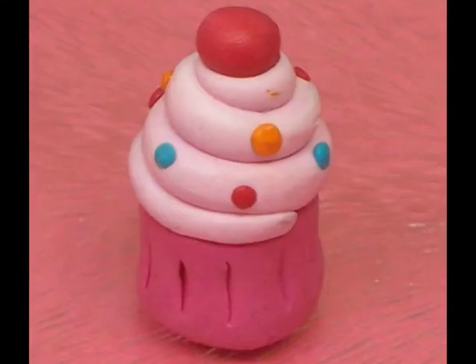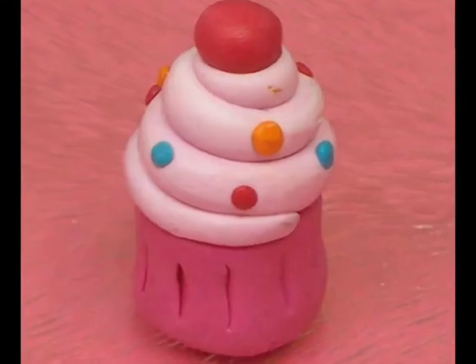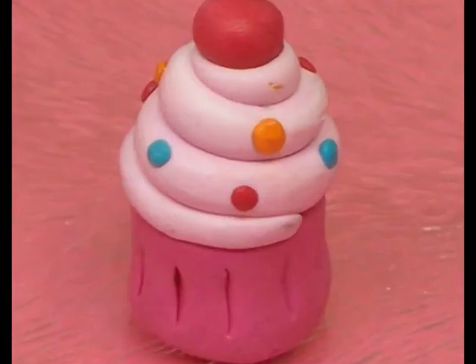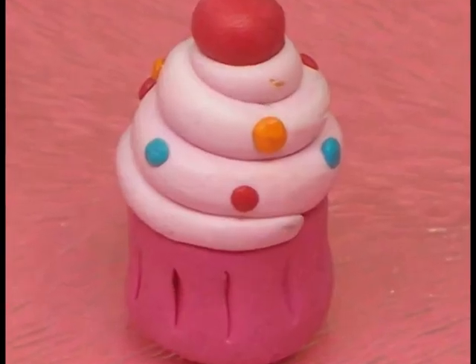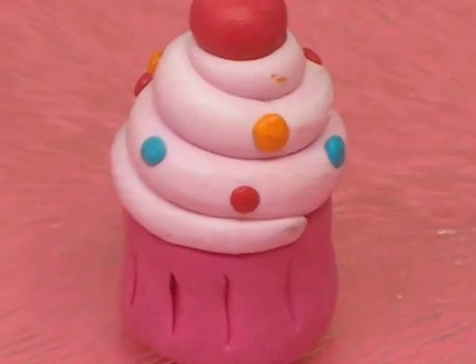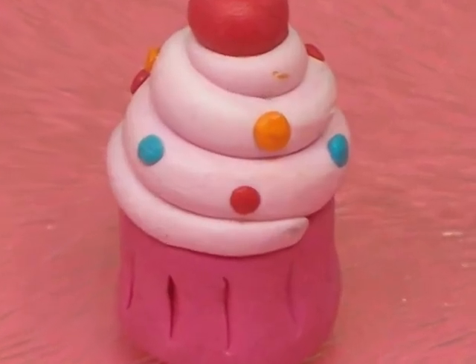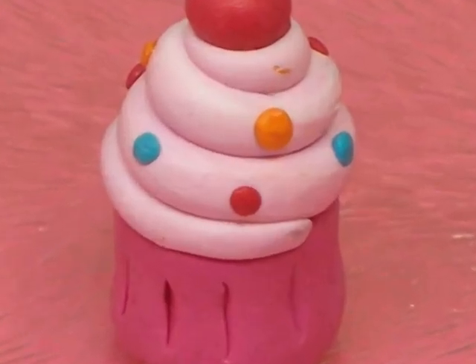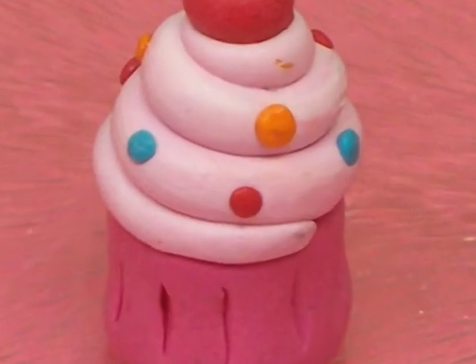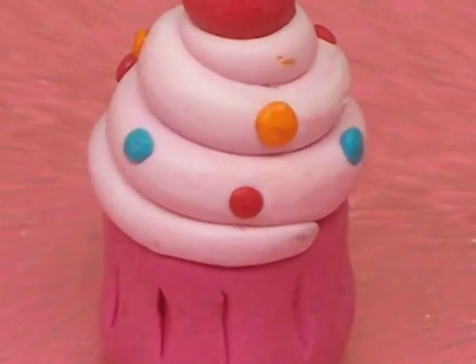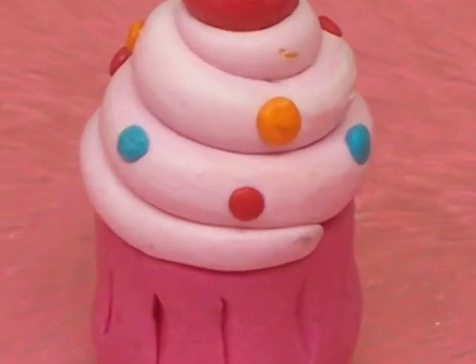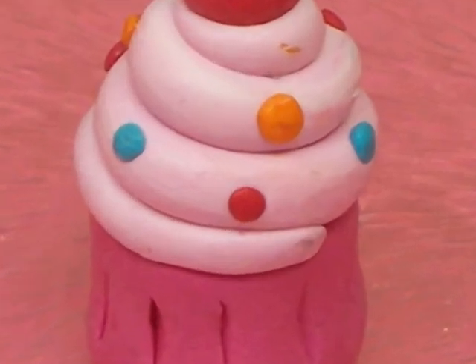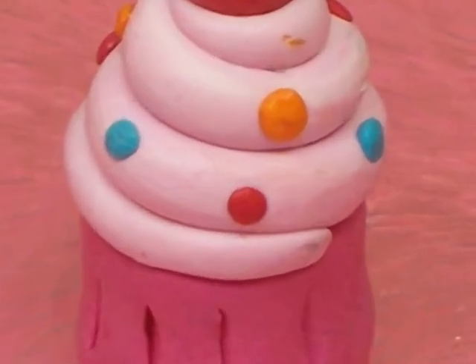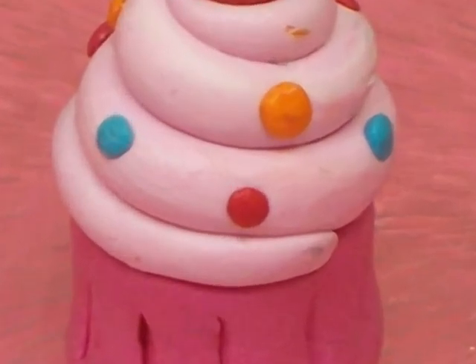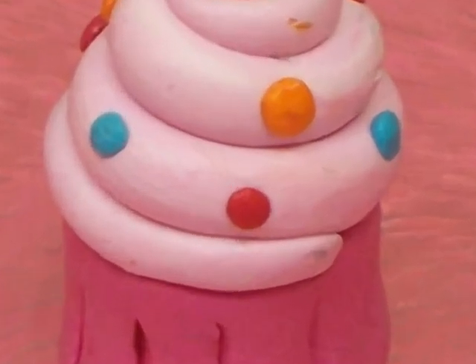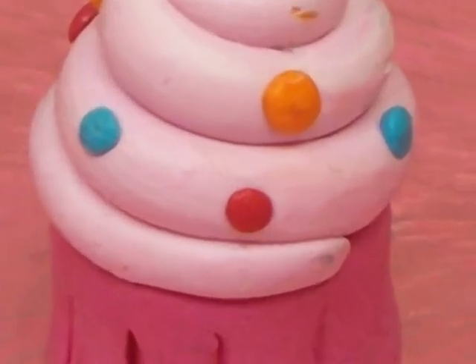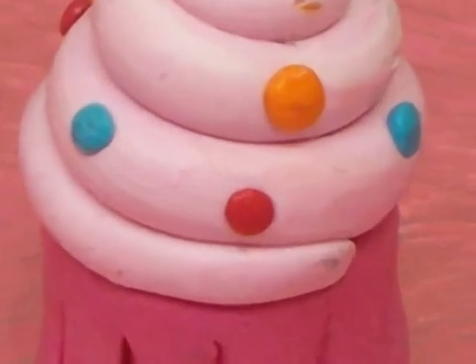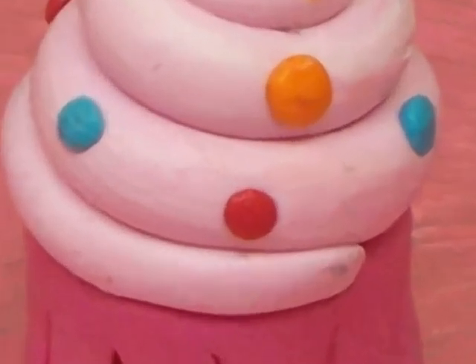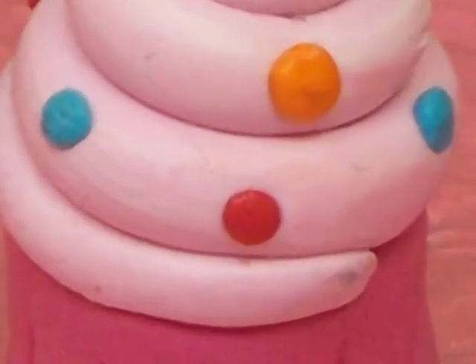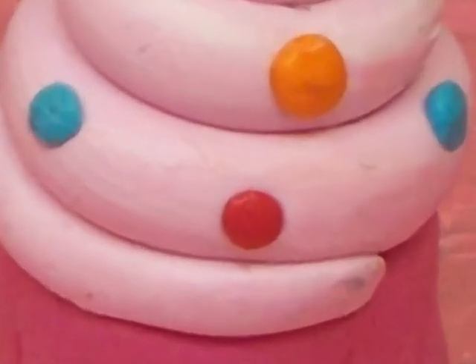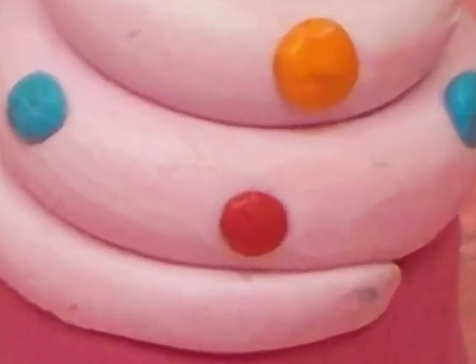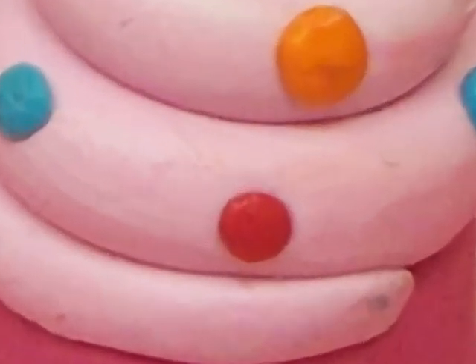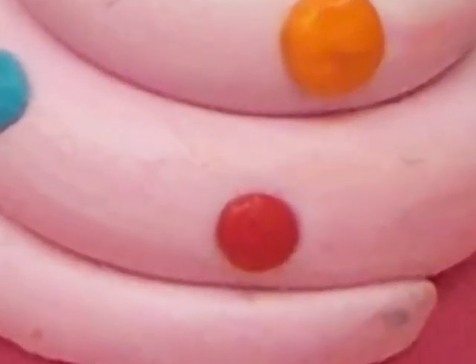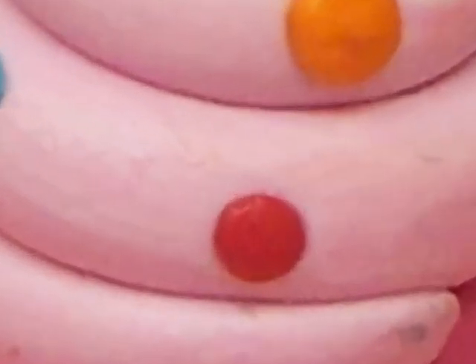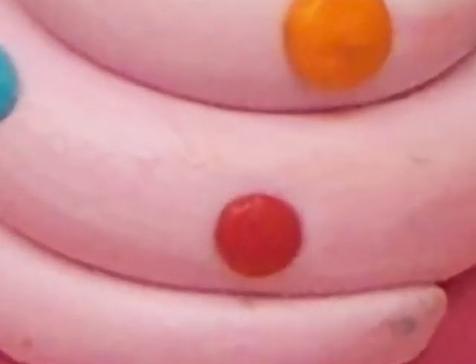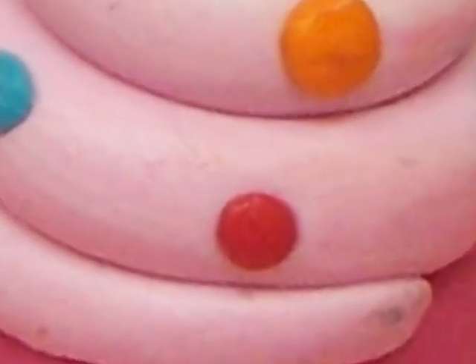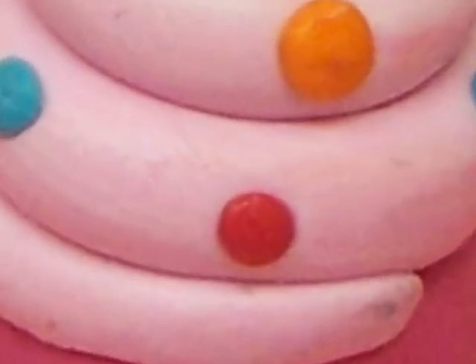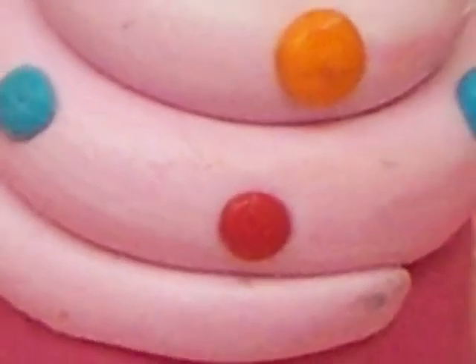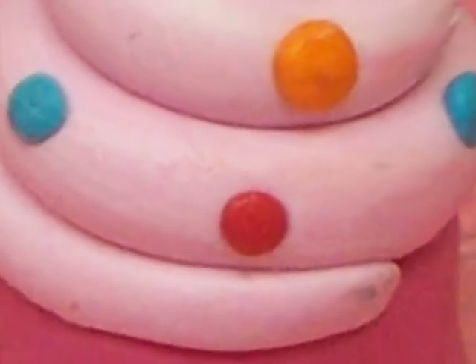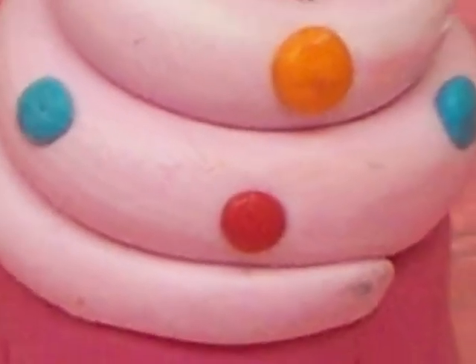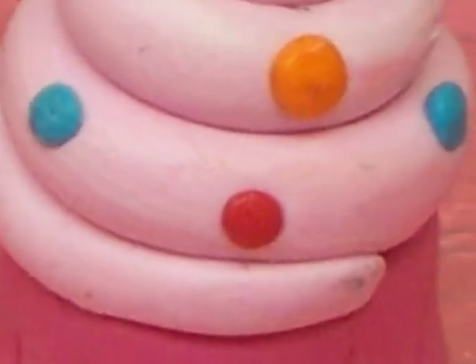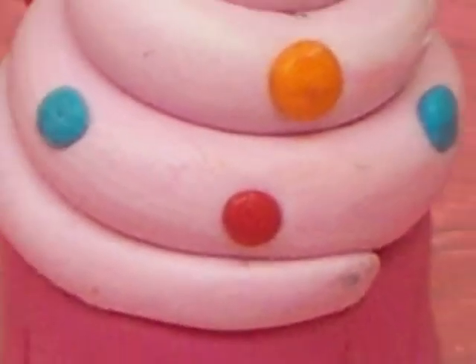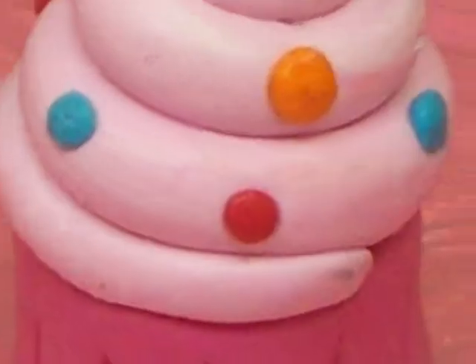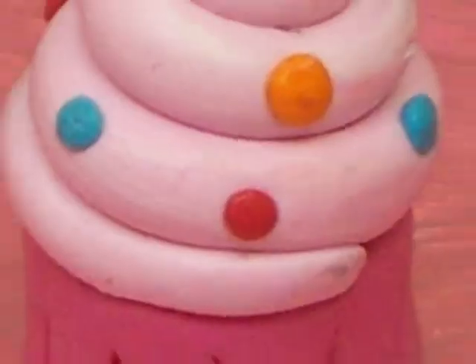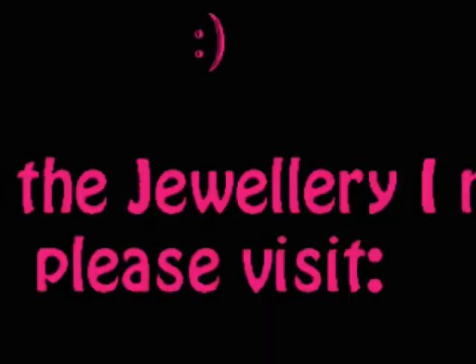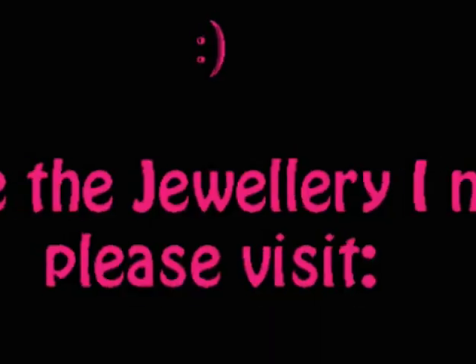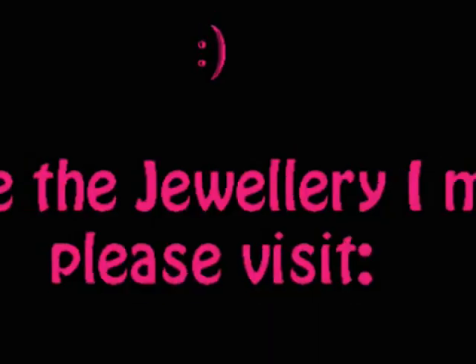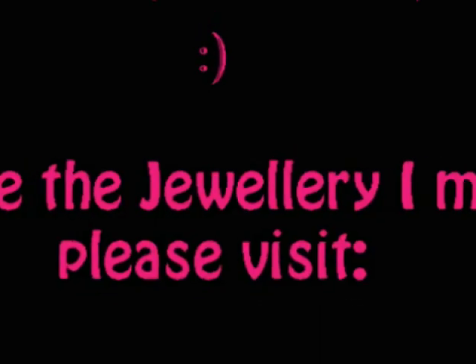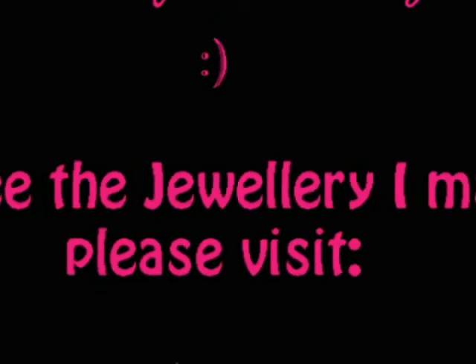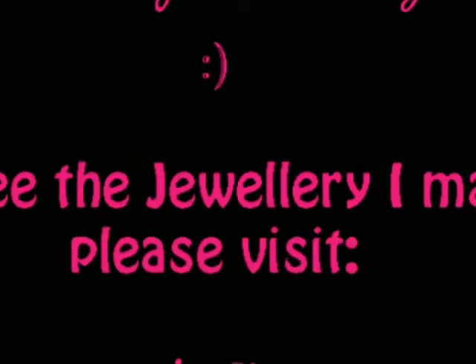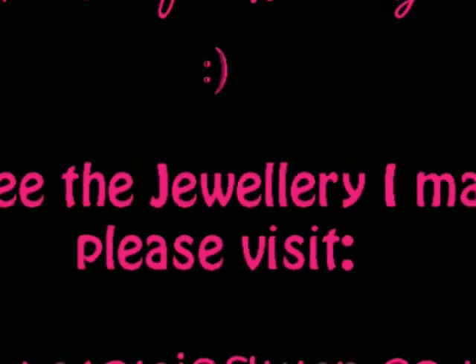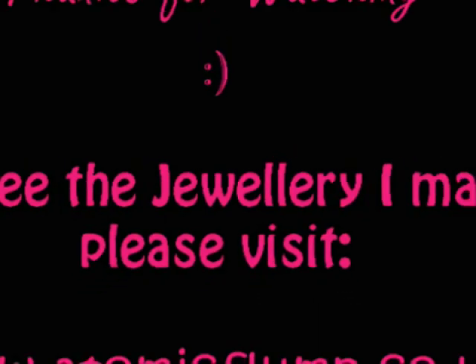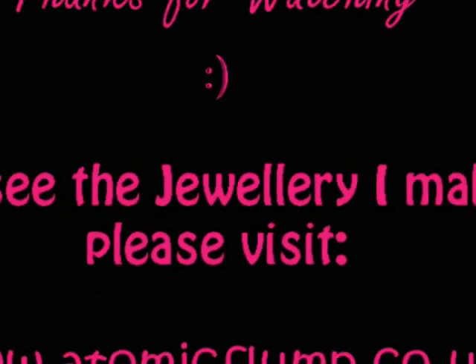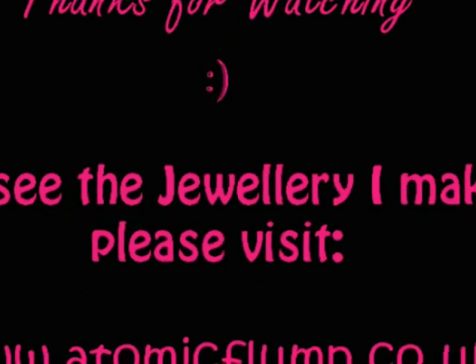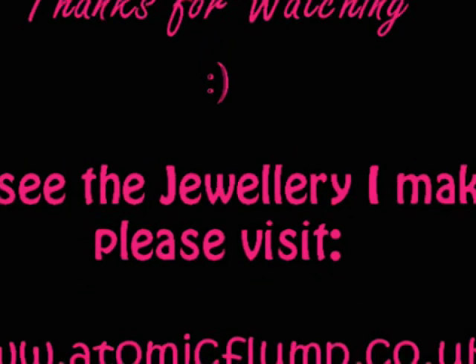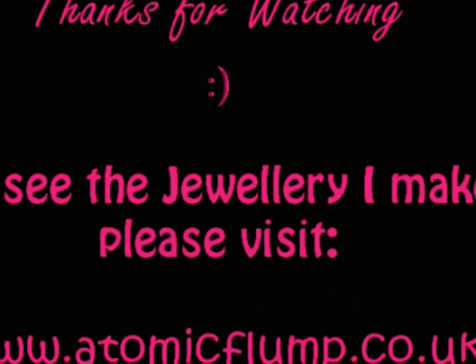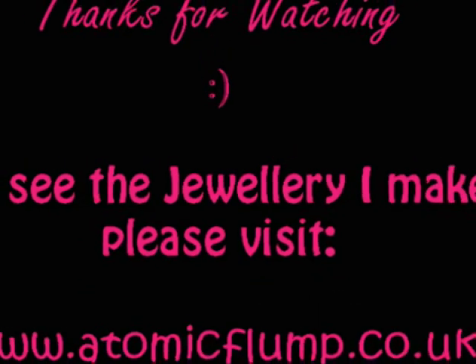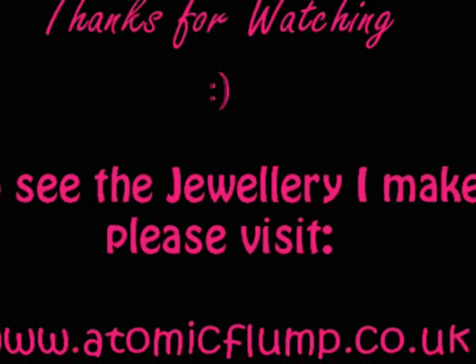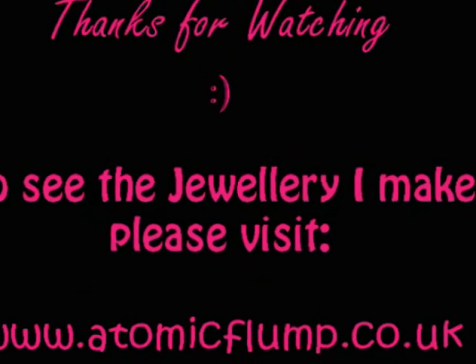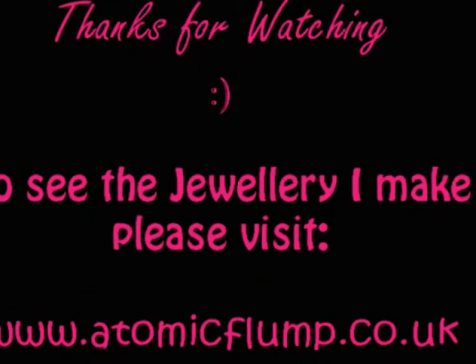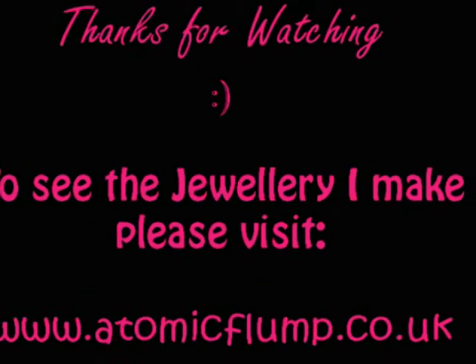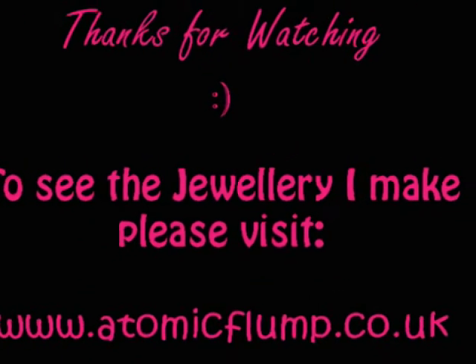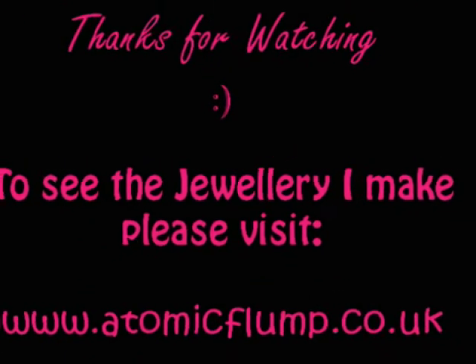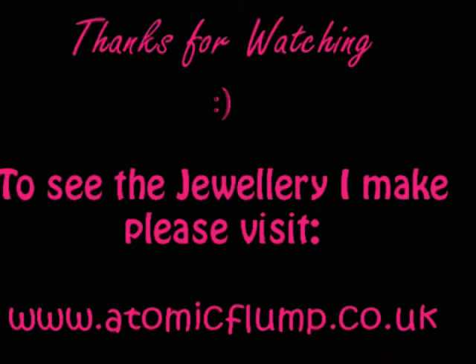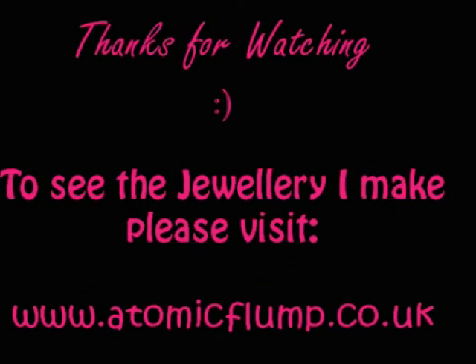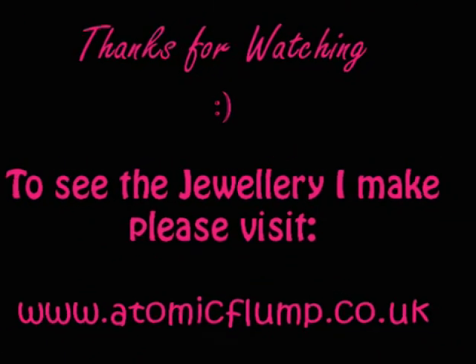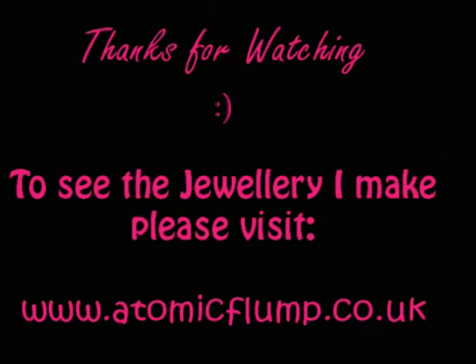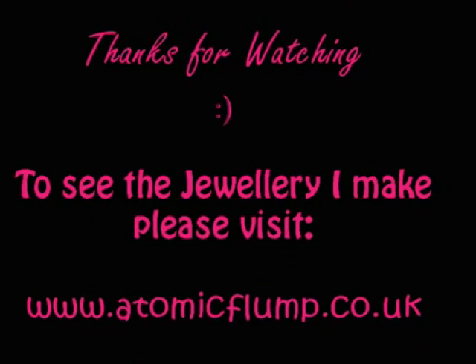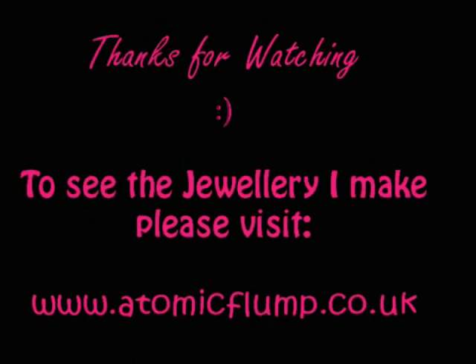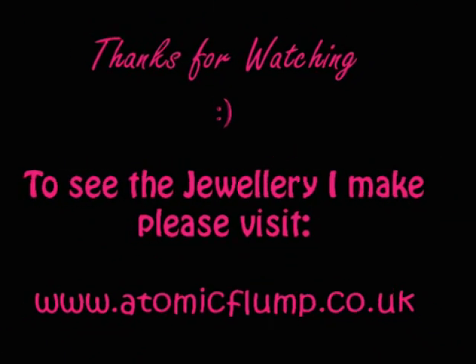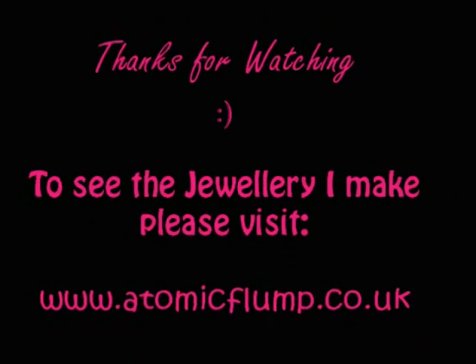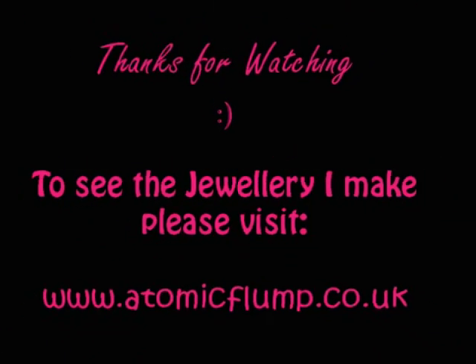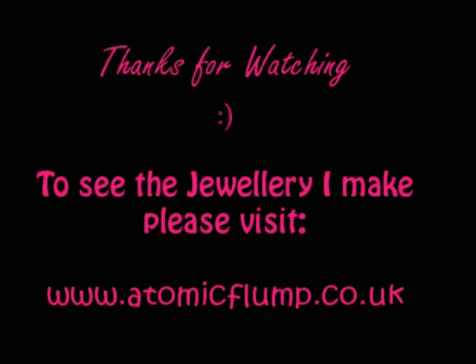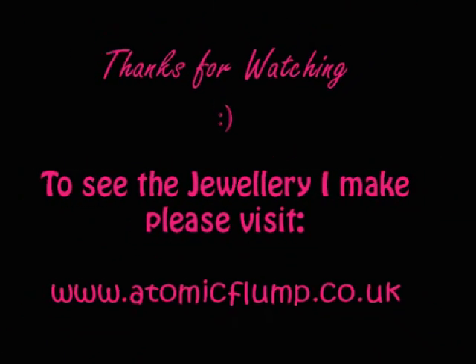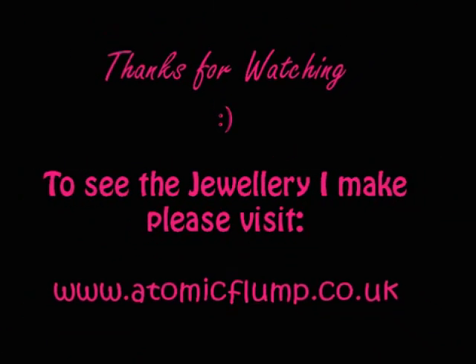And voila, your cupcake is finished. Thanks for watching. Bye.